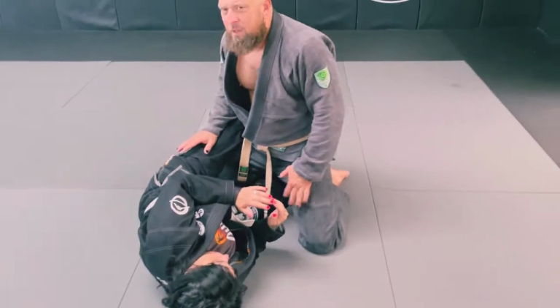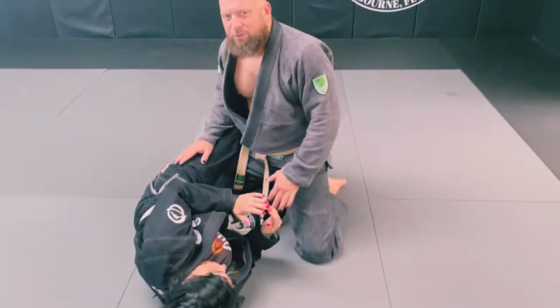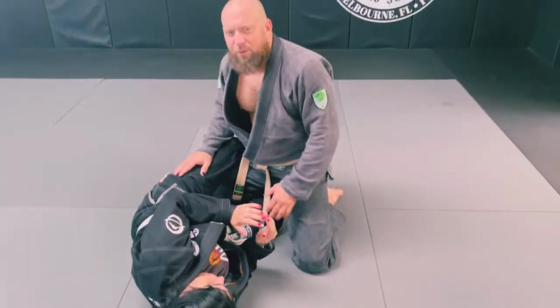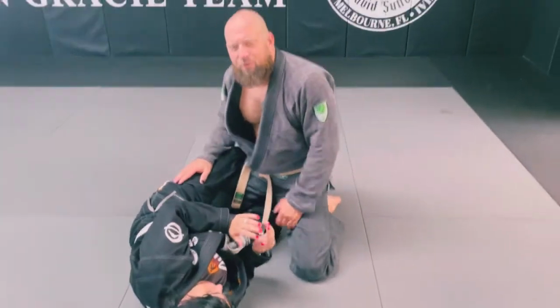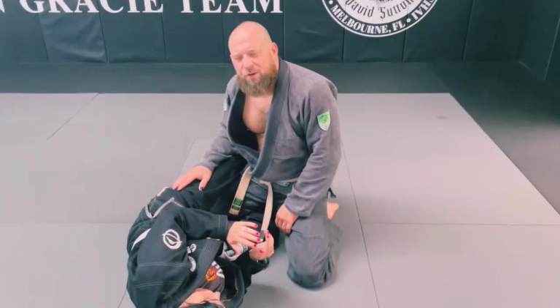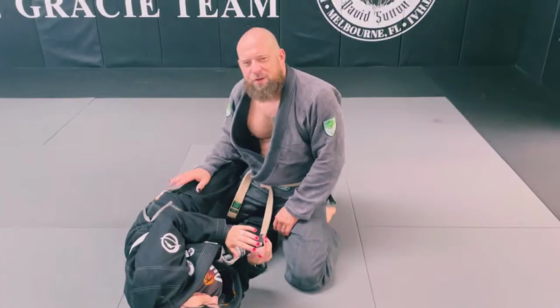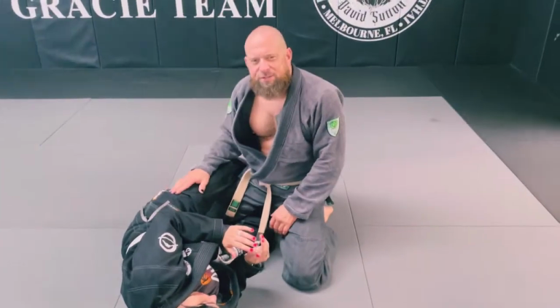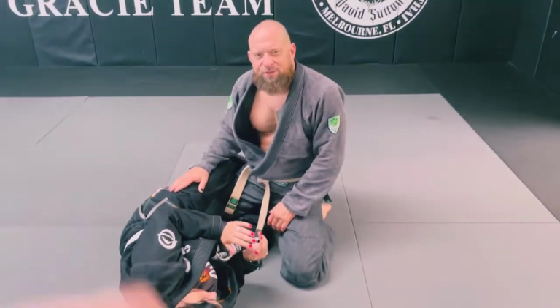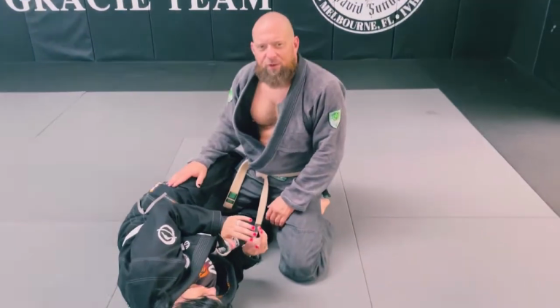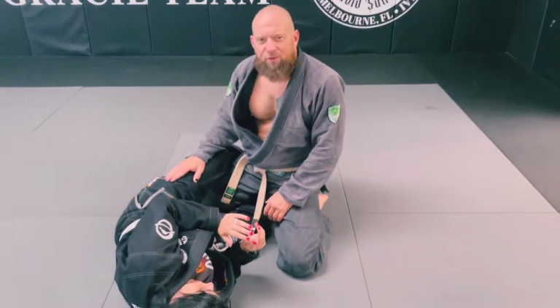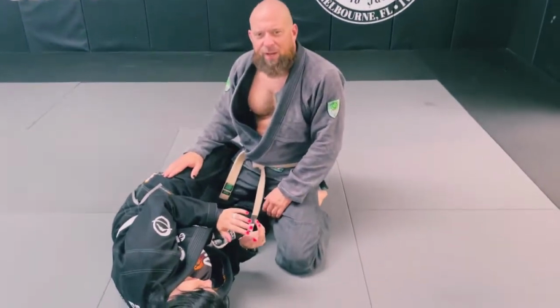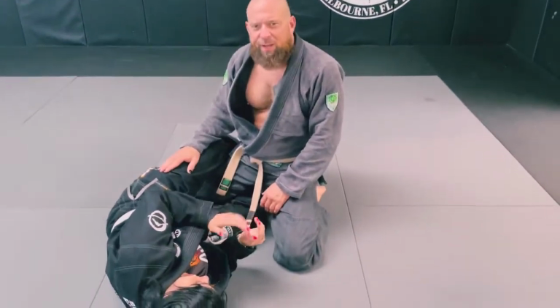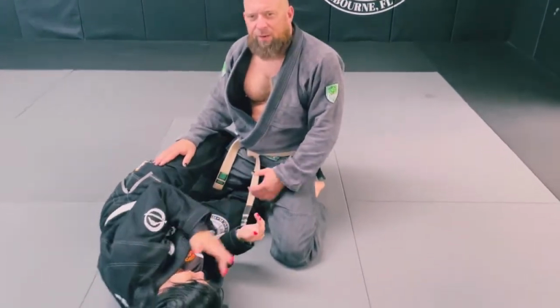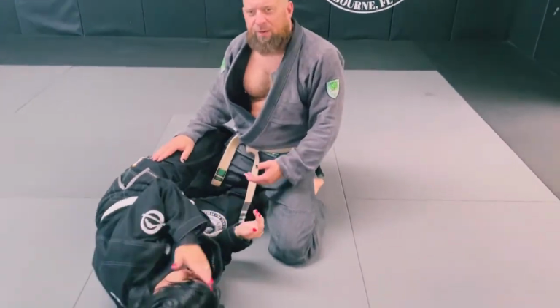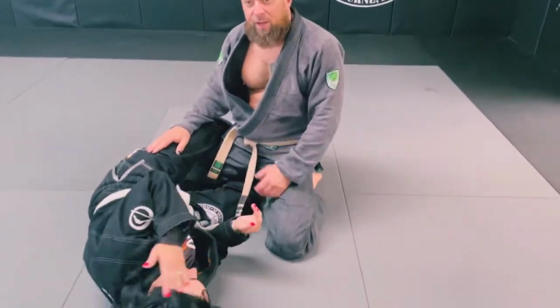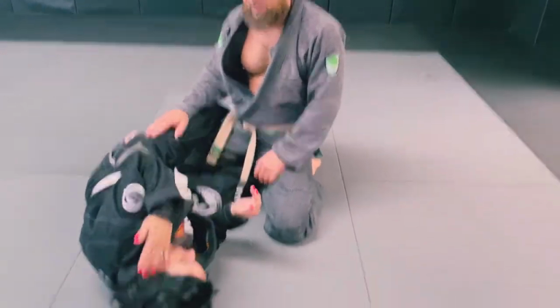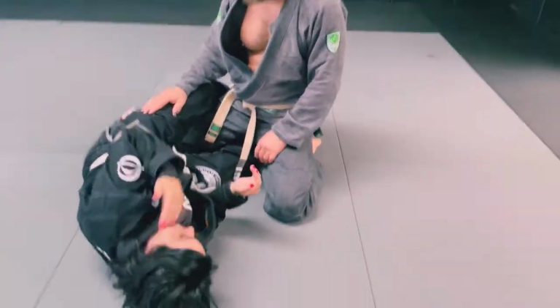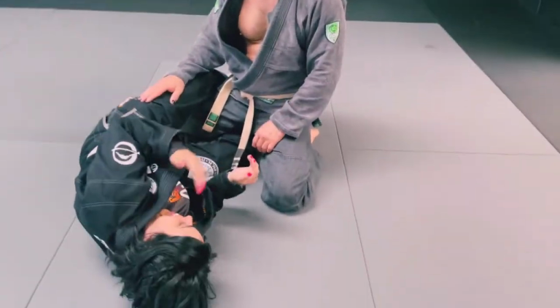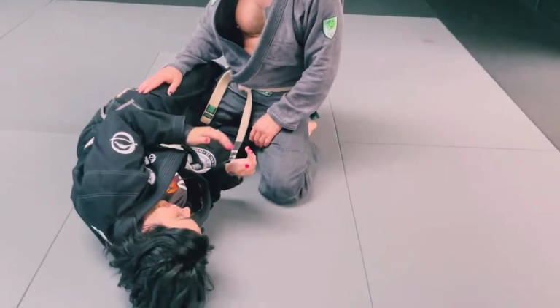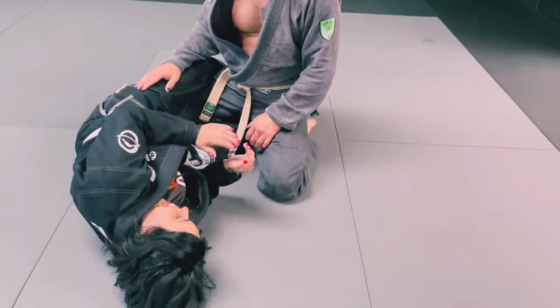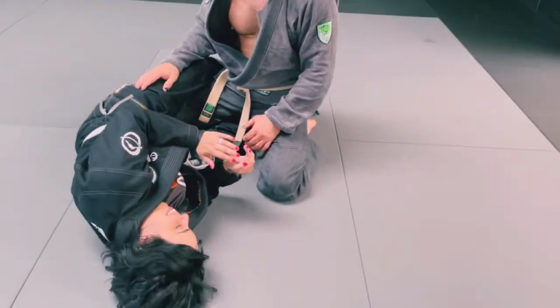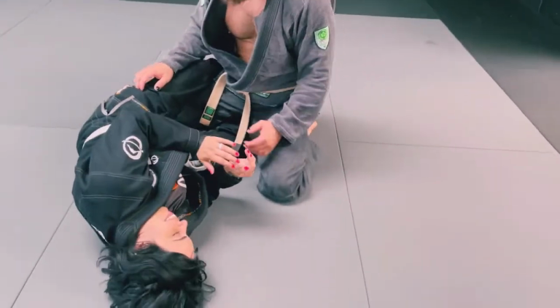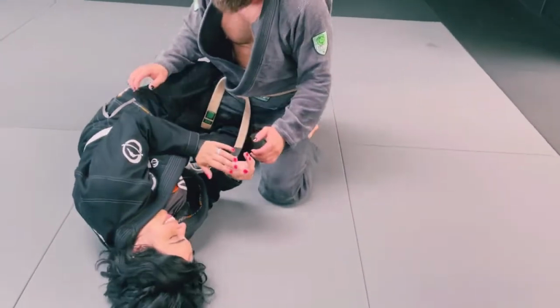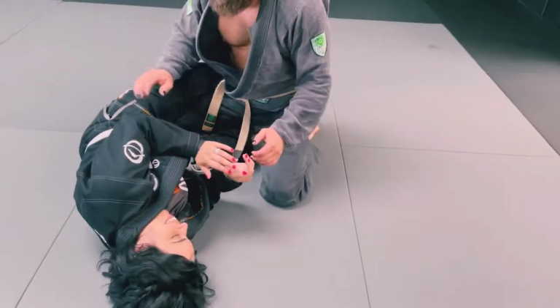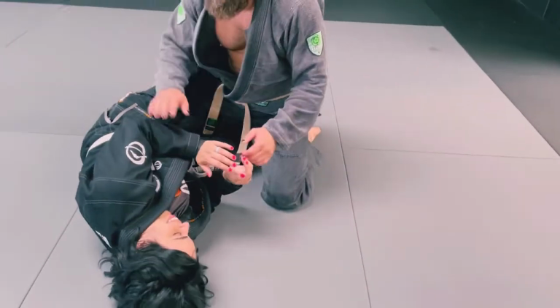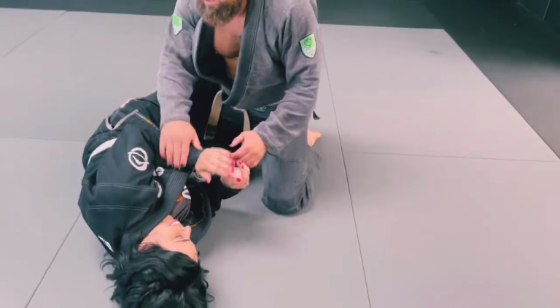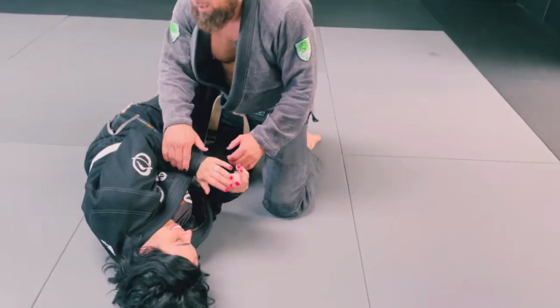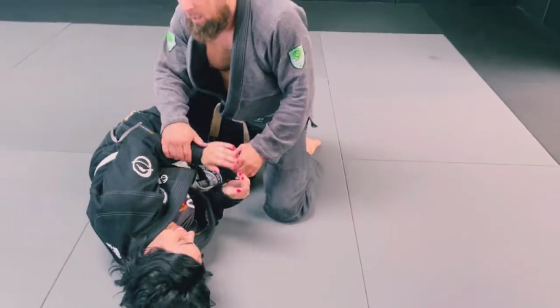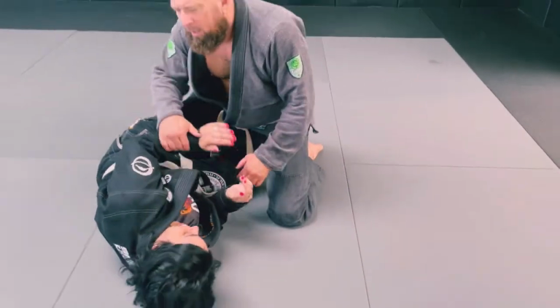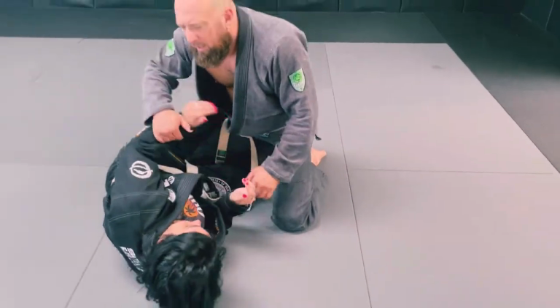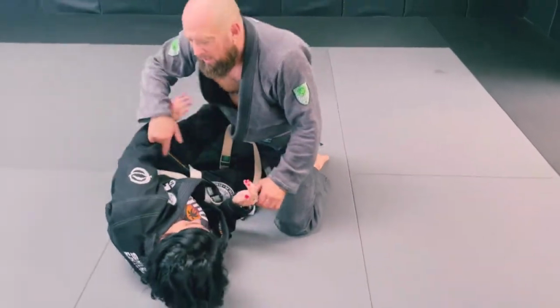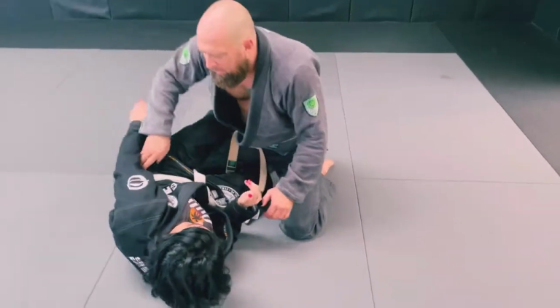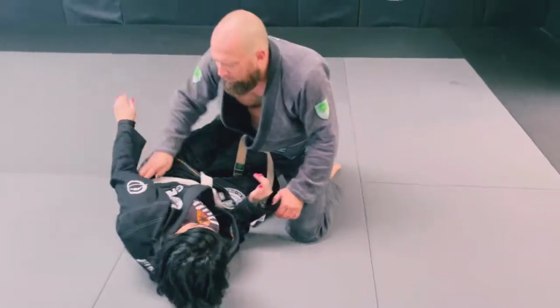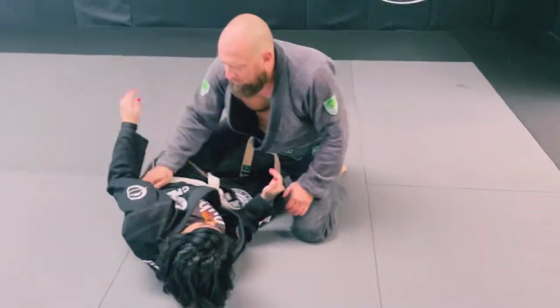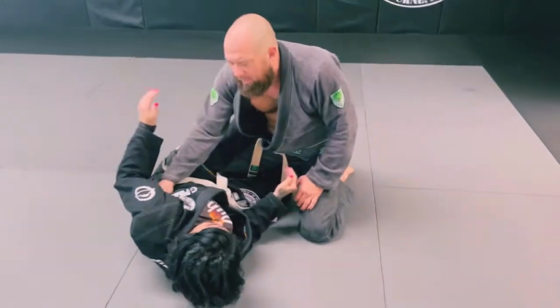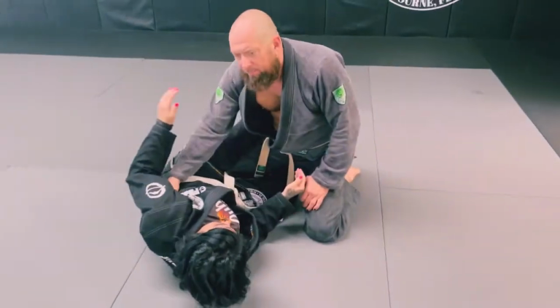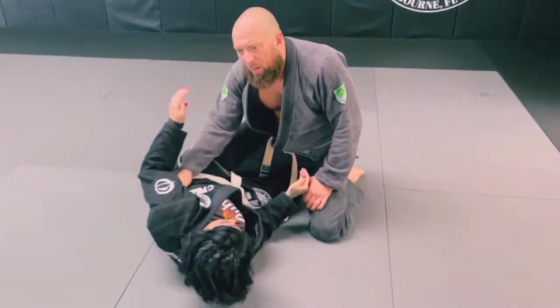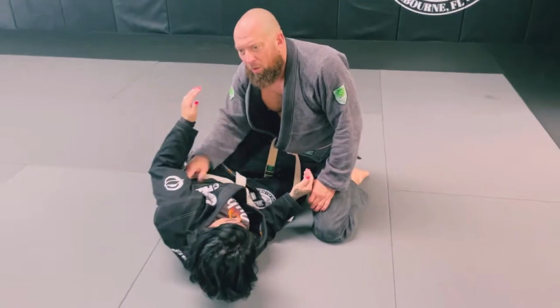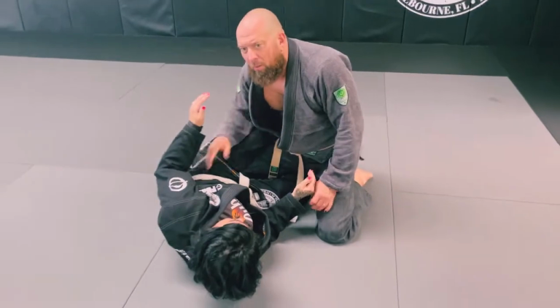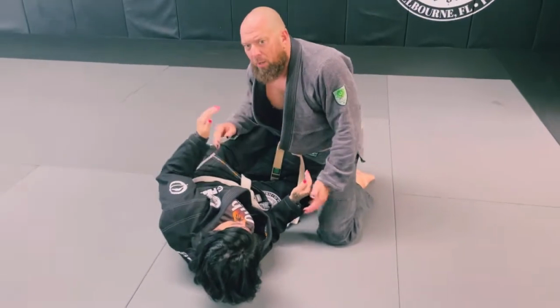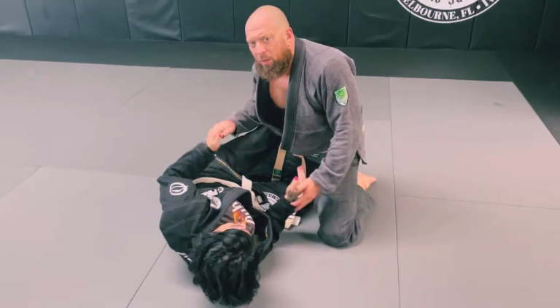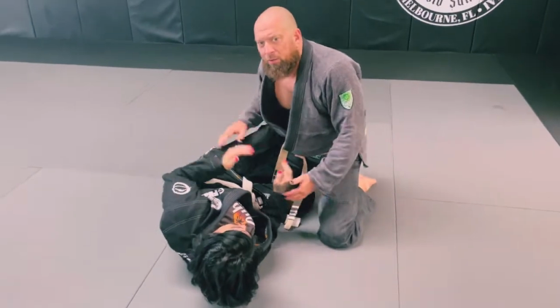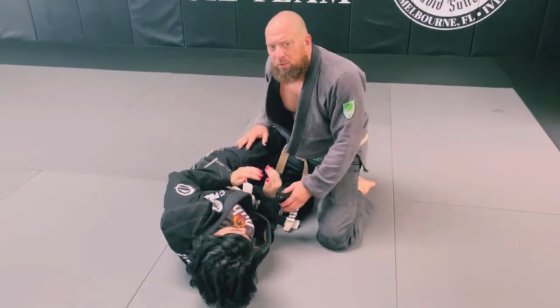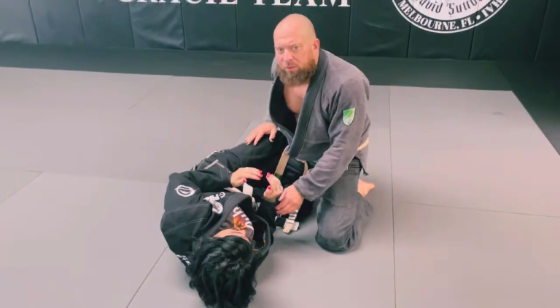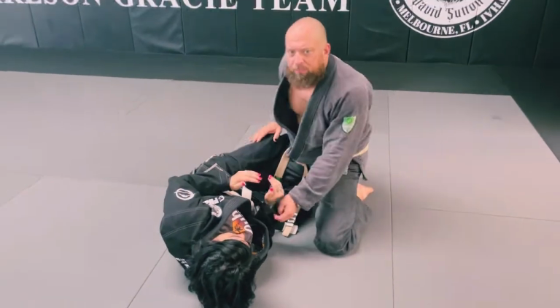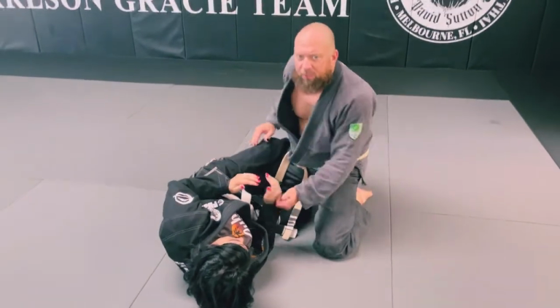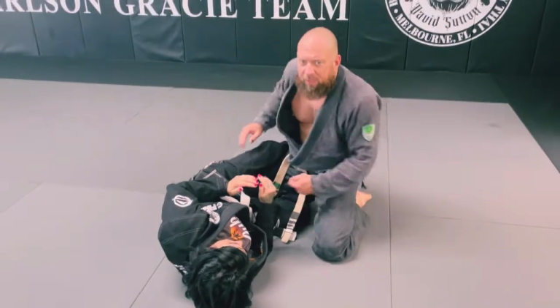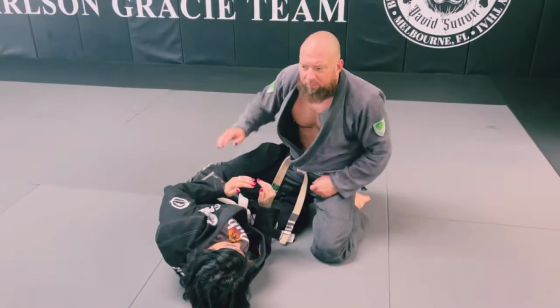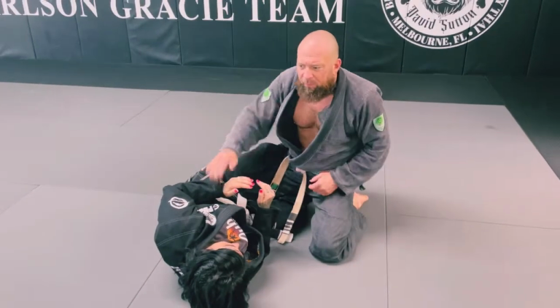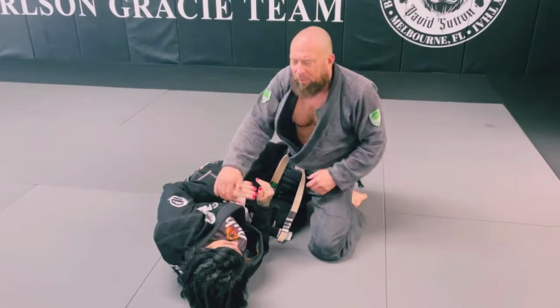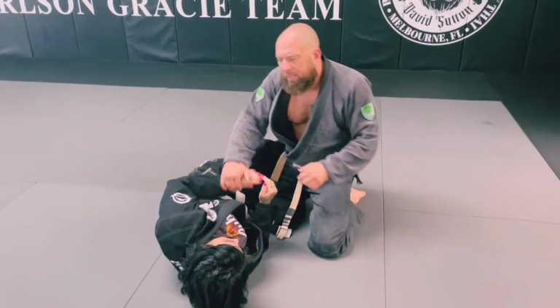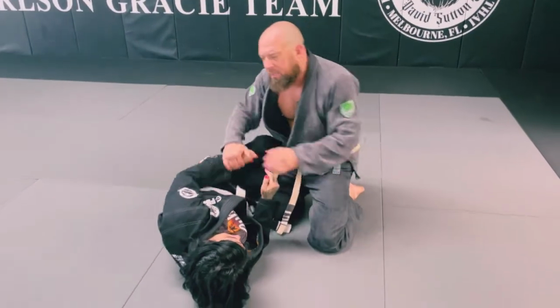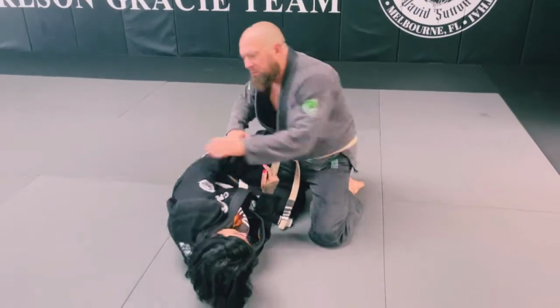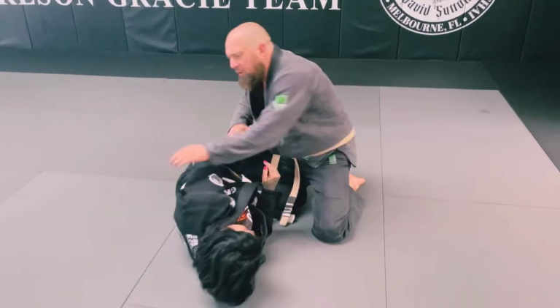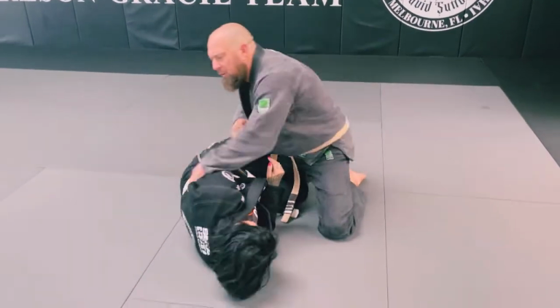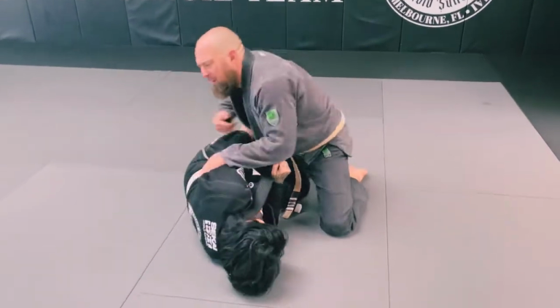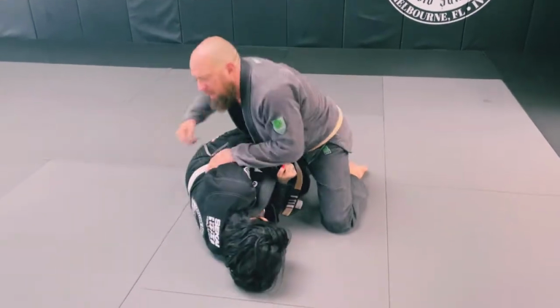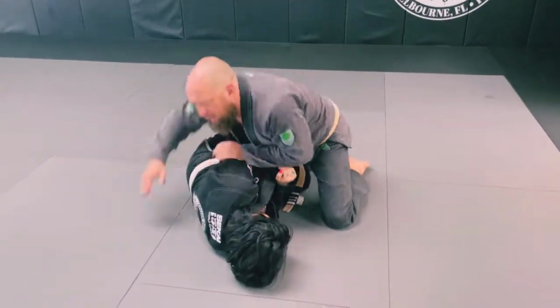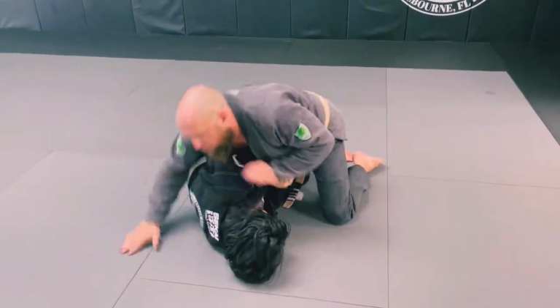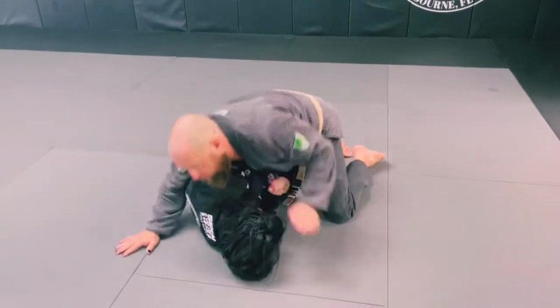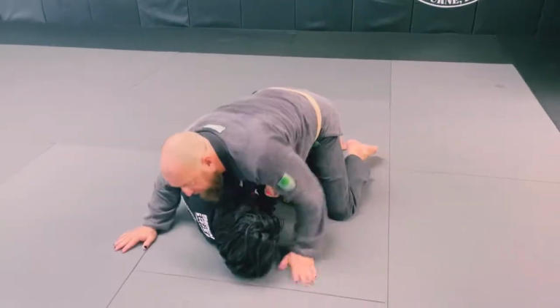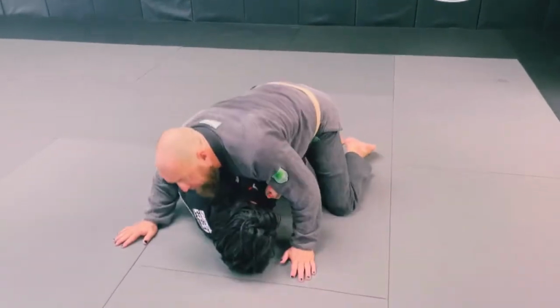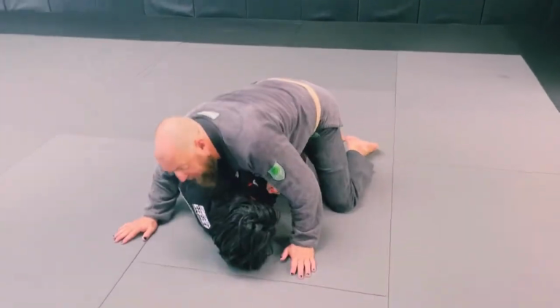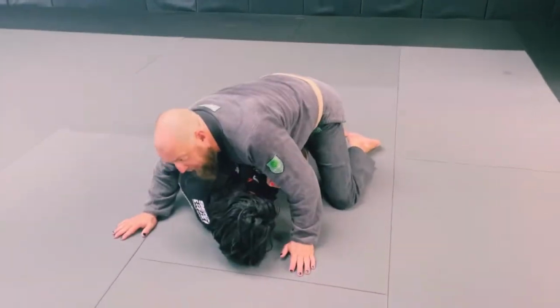We're going to start right here in half guard. I don't want to have my arm under. You can play up here like this, but I want to pass.